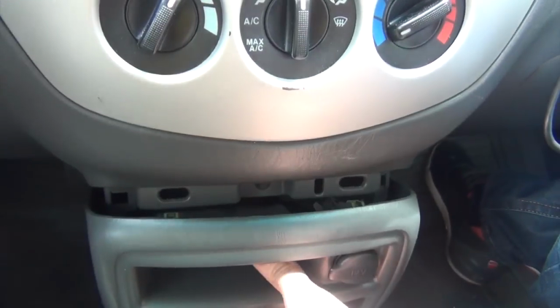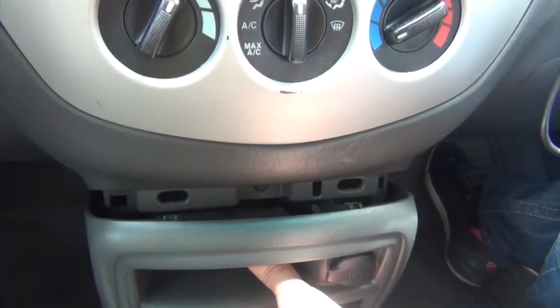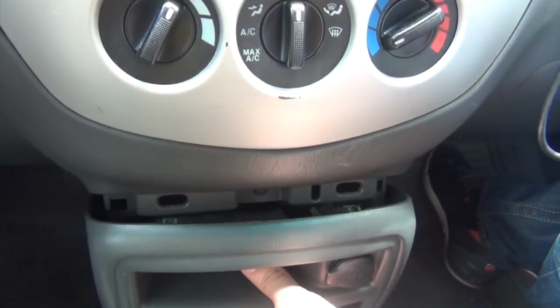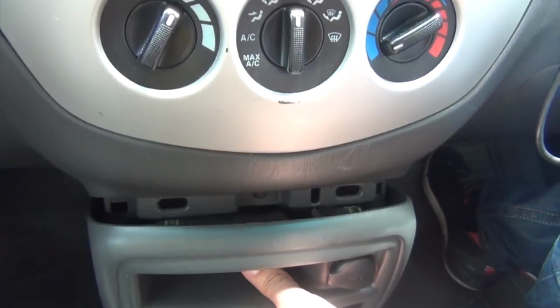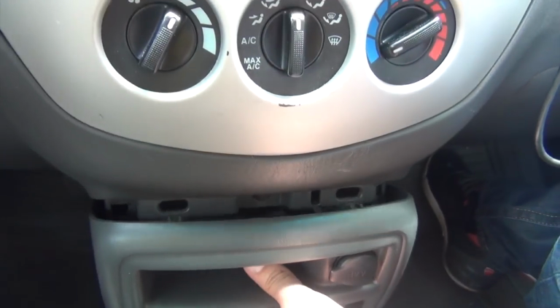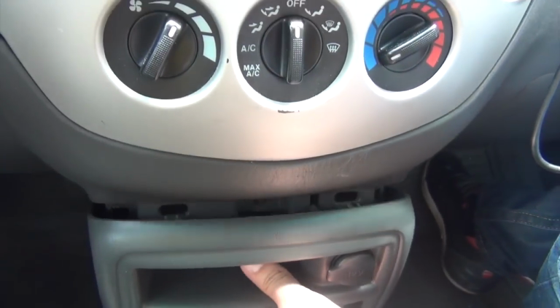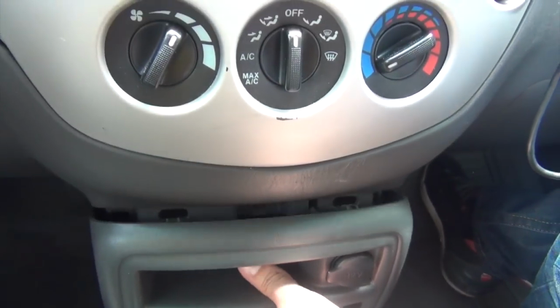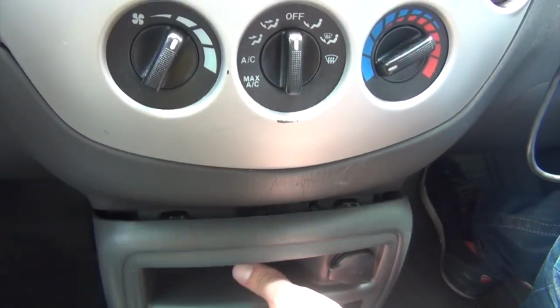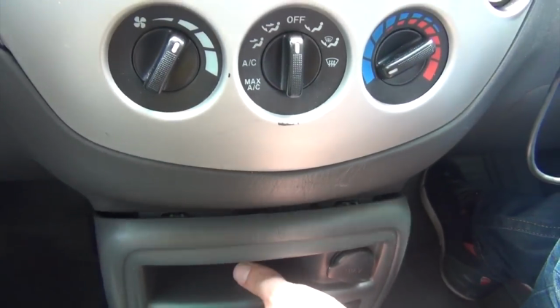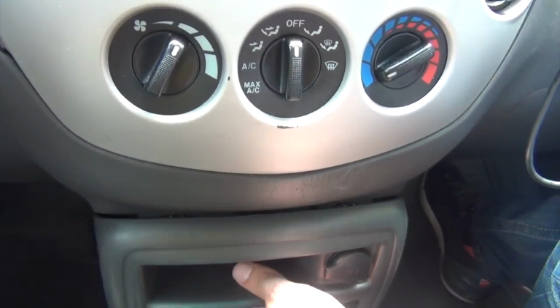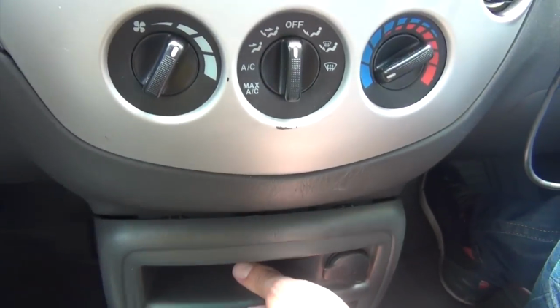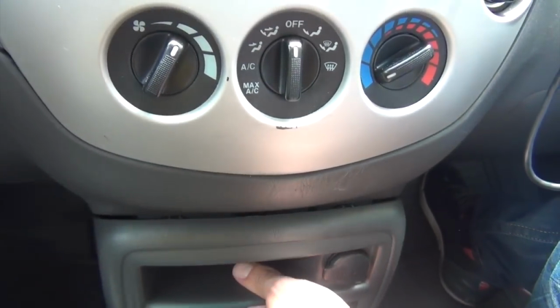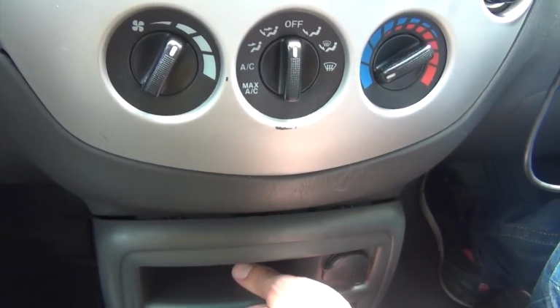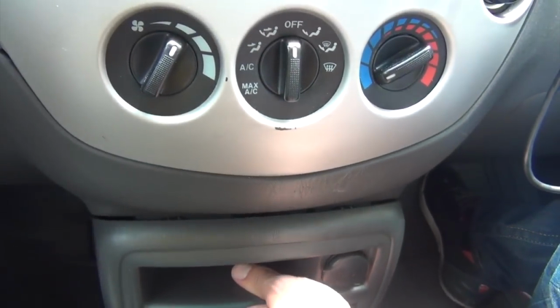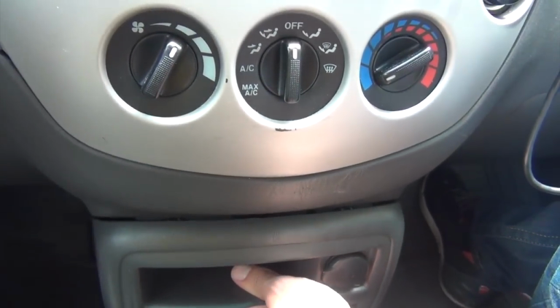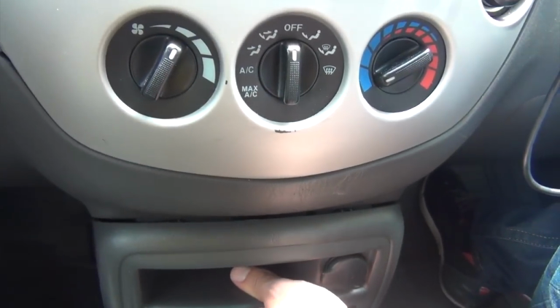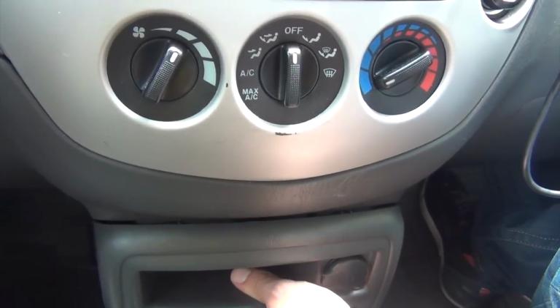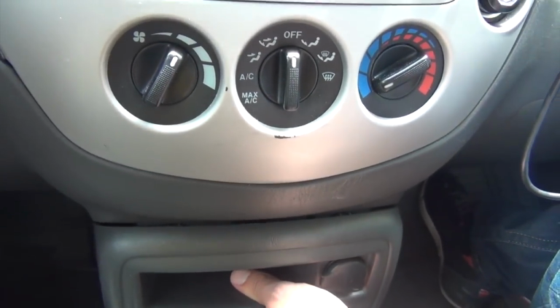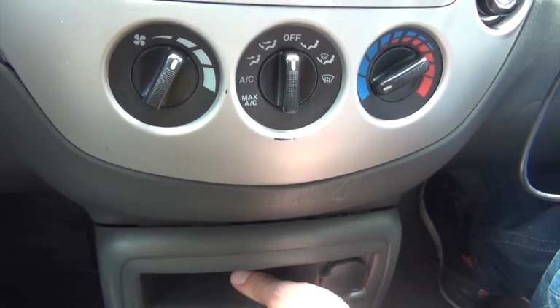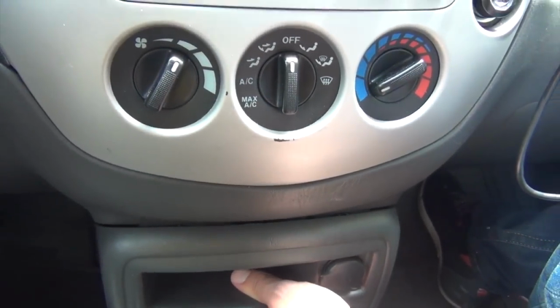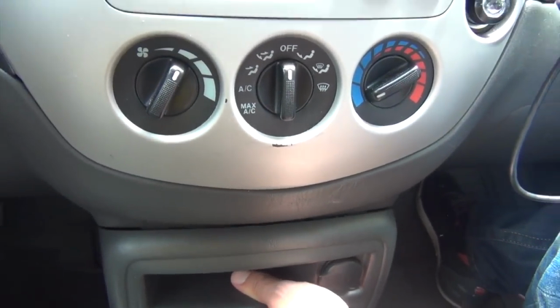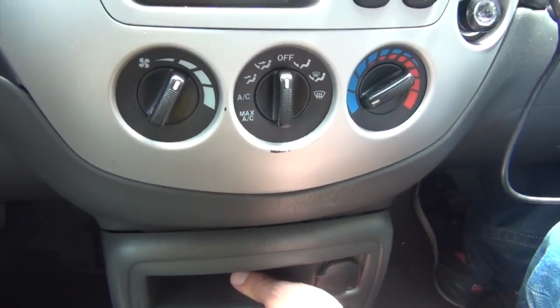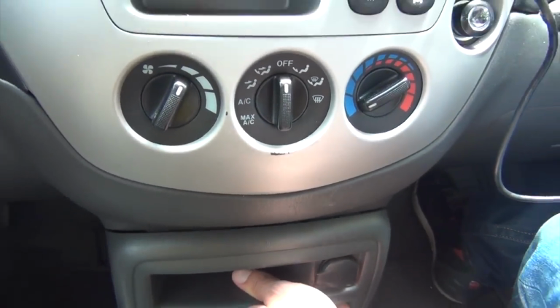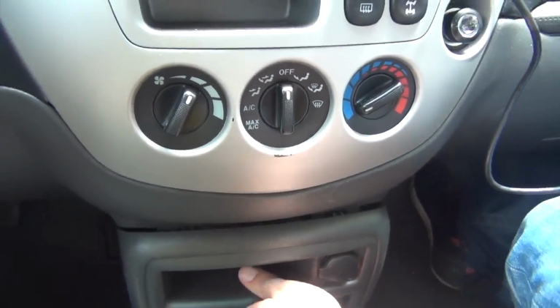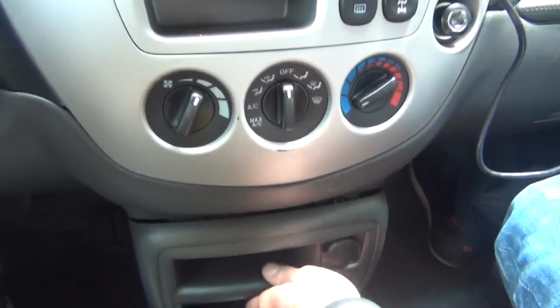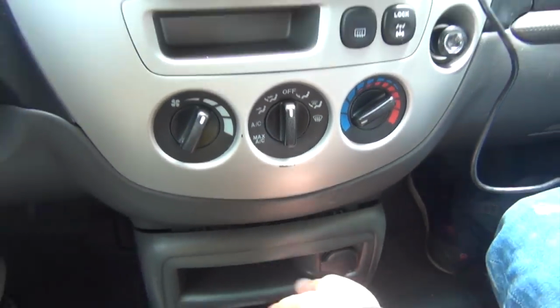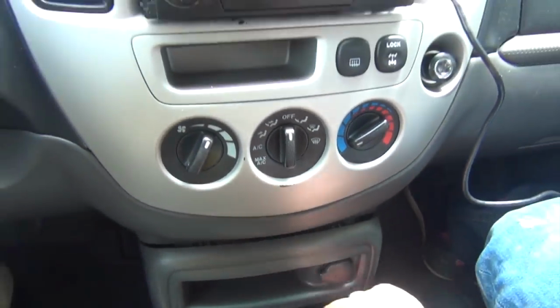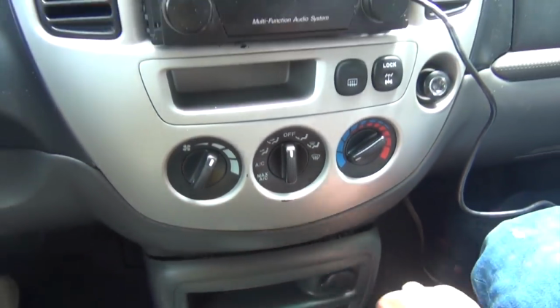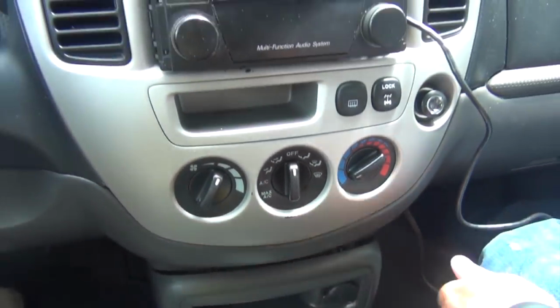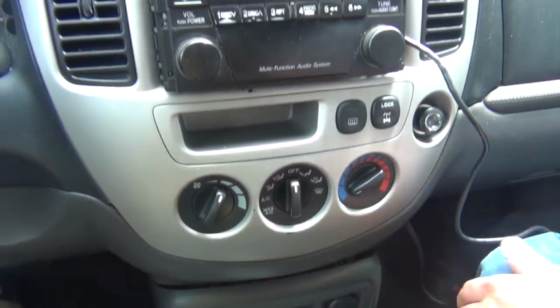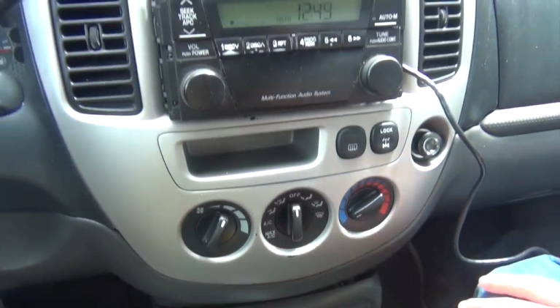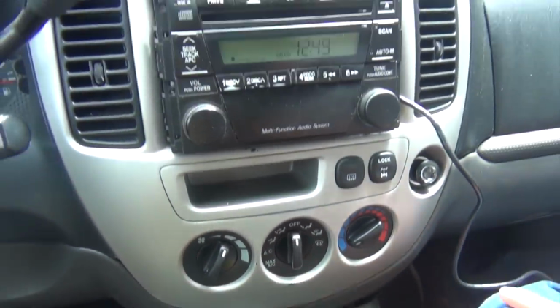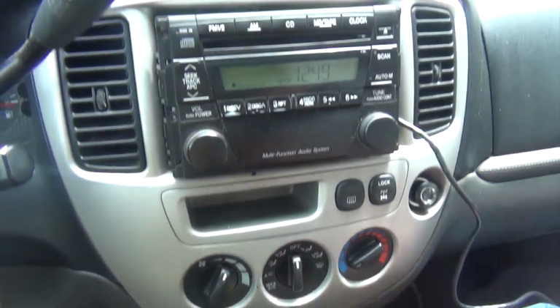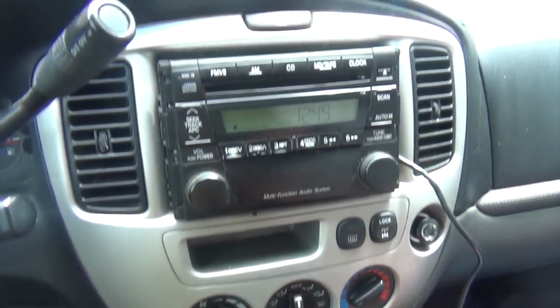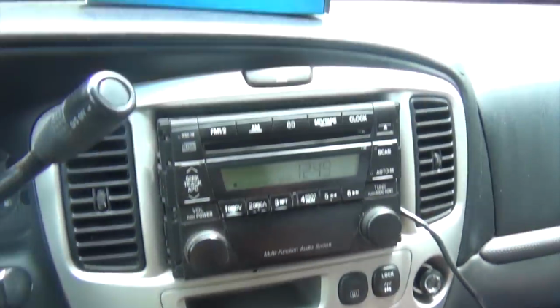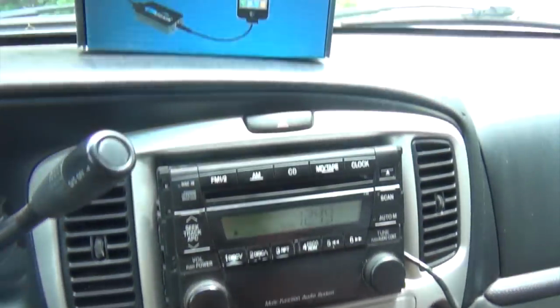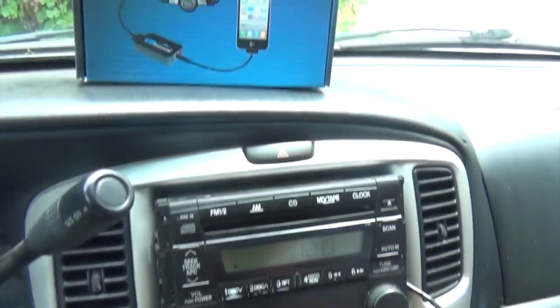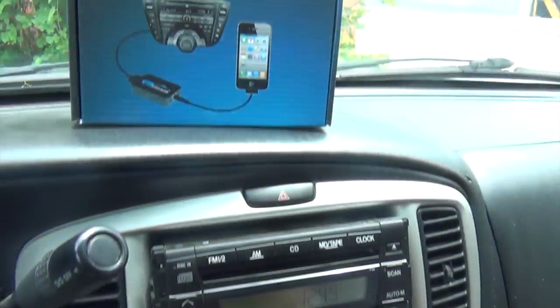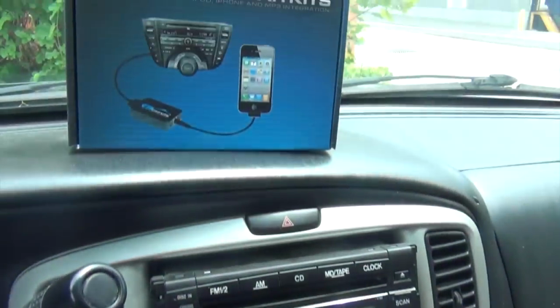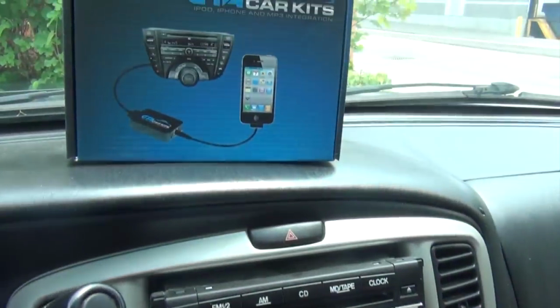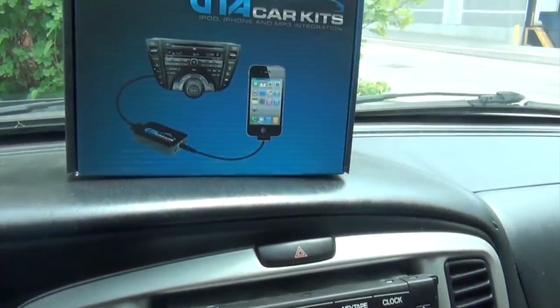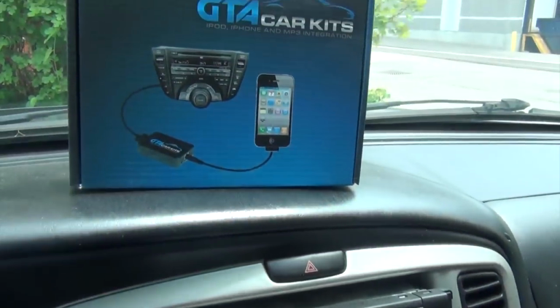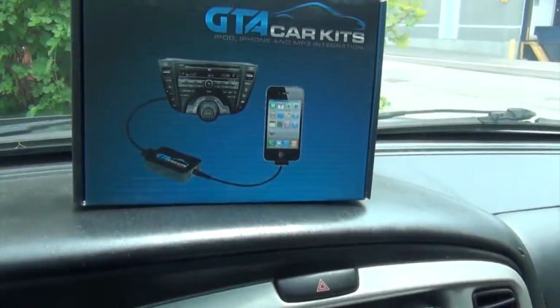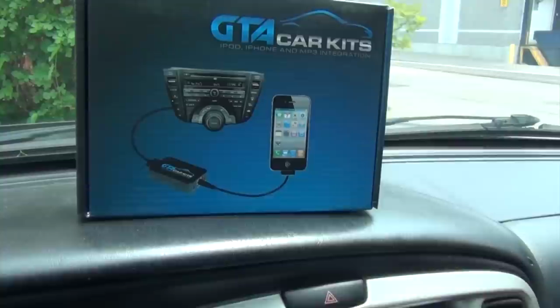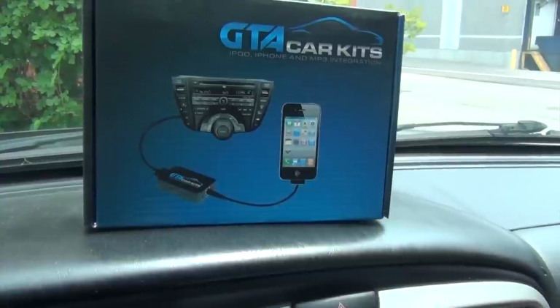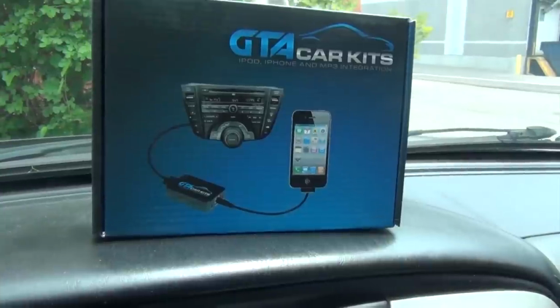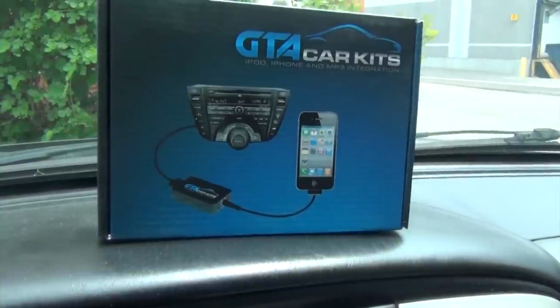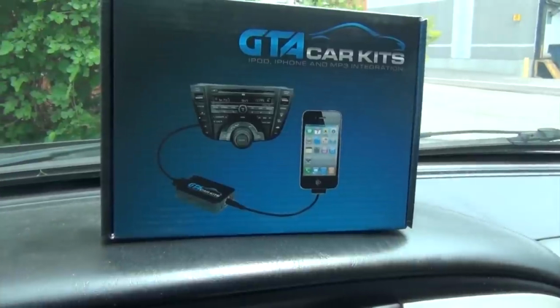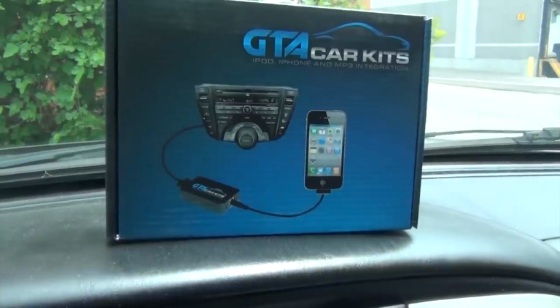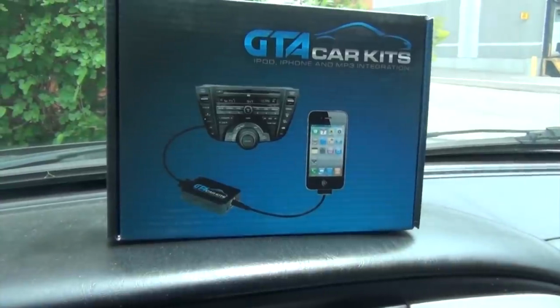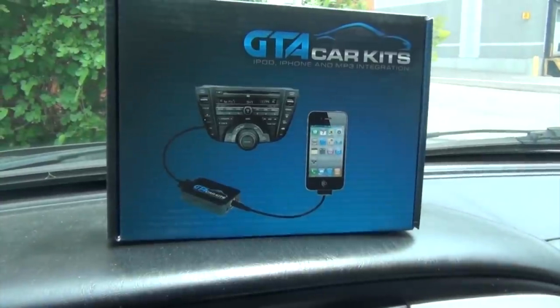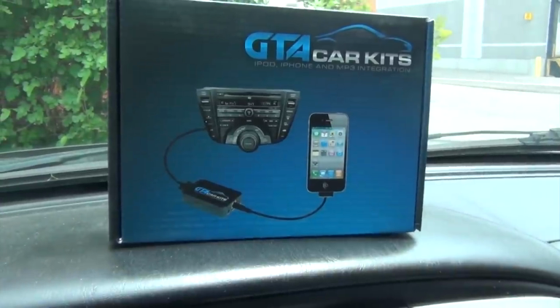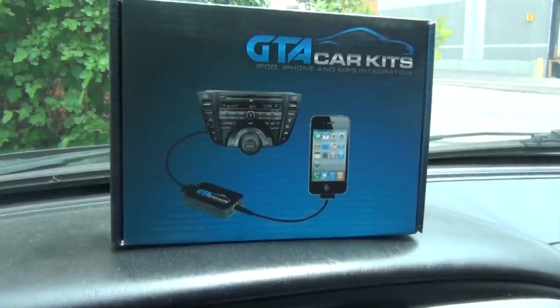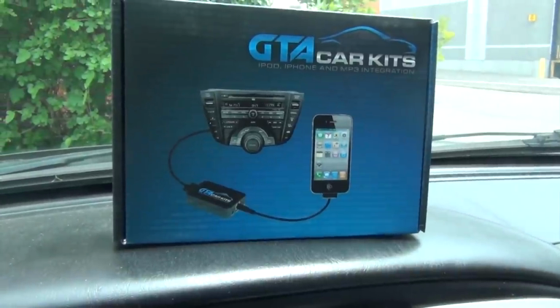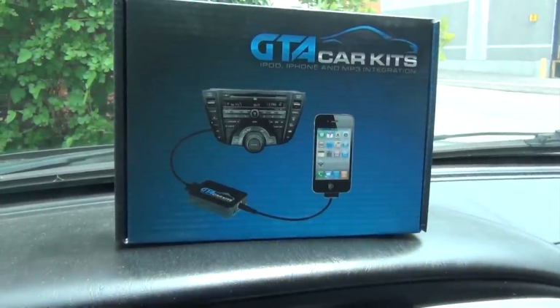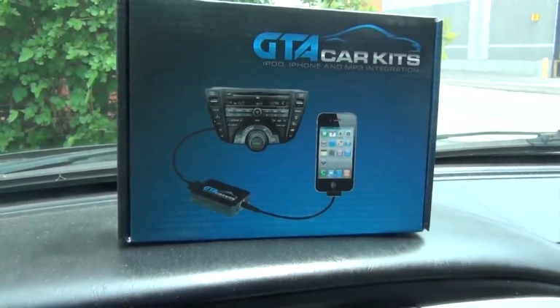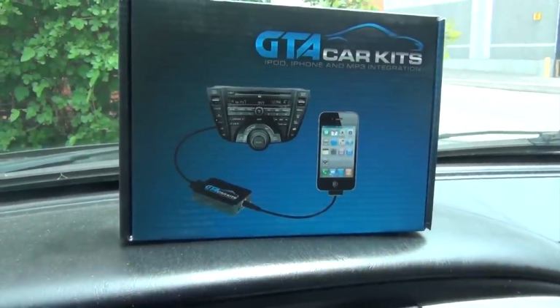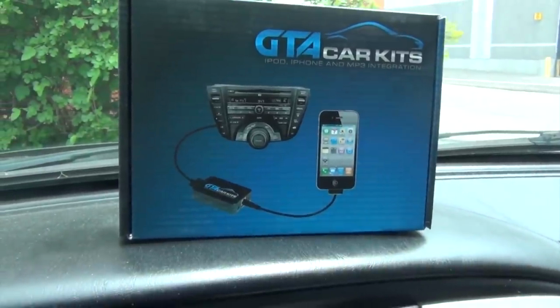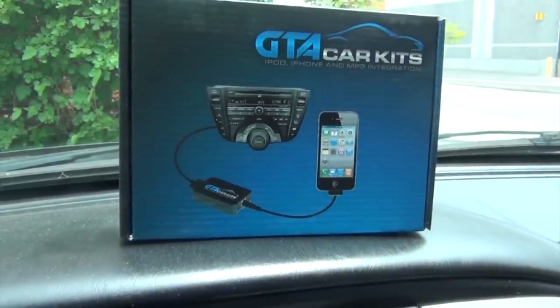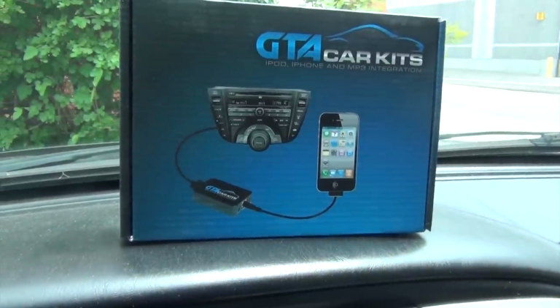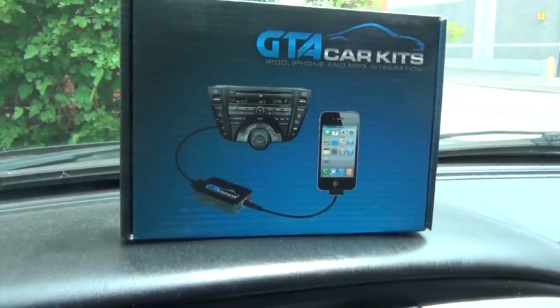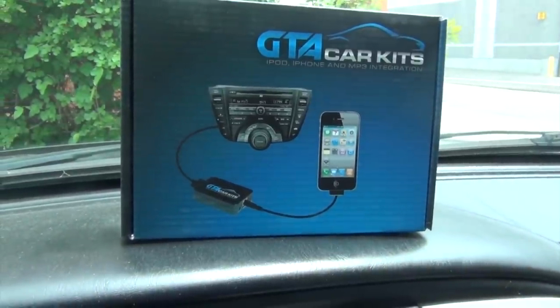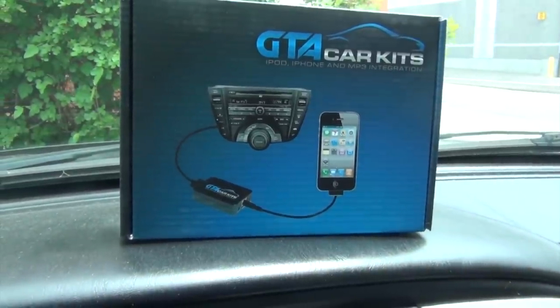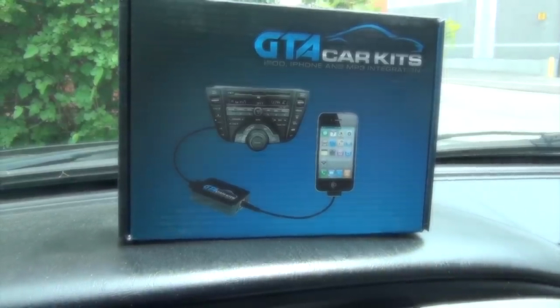I think this is pretty much it. Again, this was a video for GTA Car Kits in the 2003 Mazda Tribute.